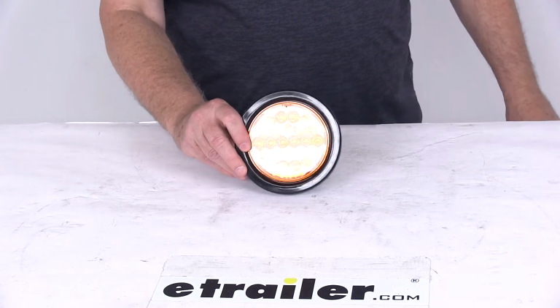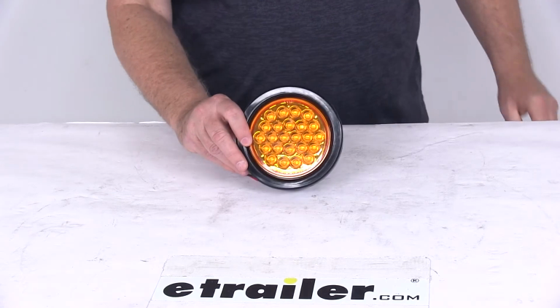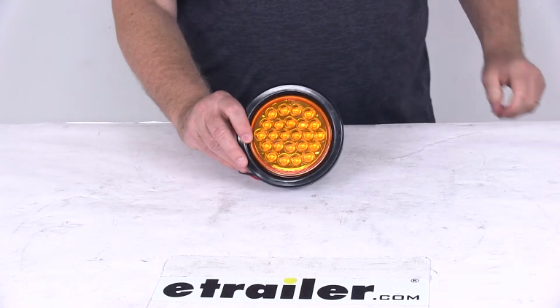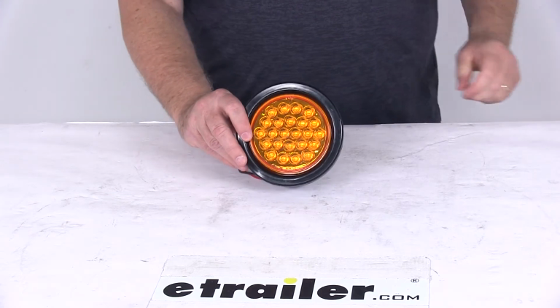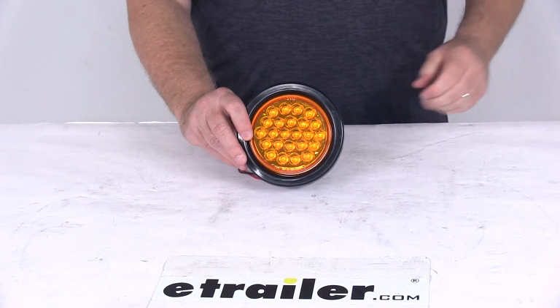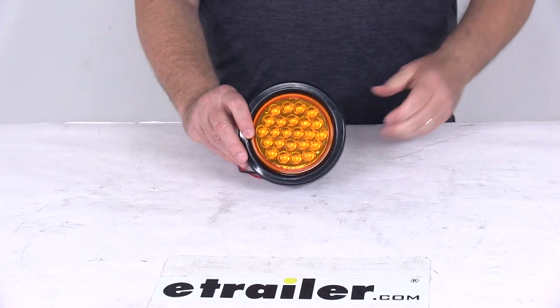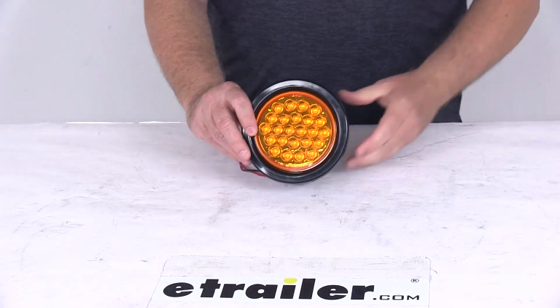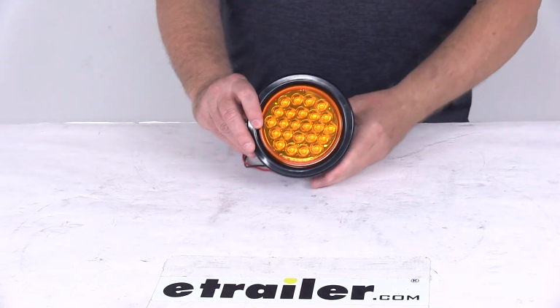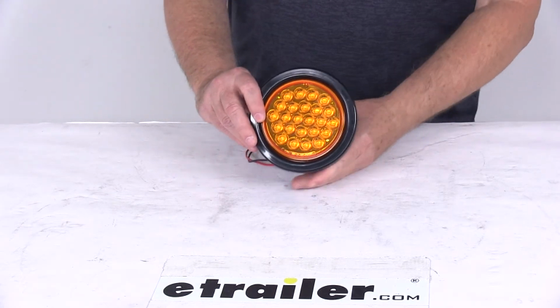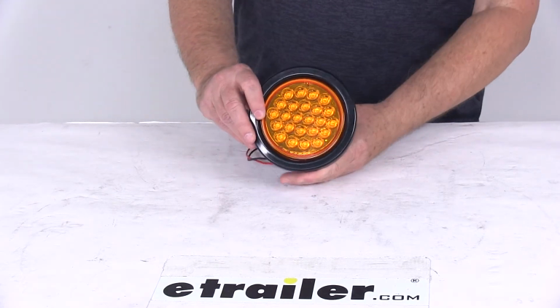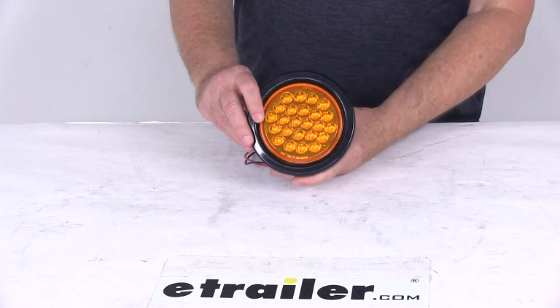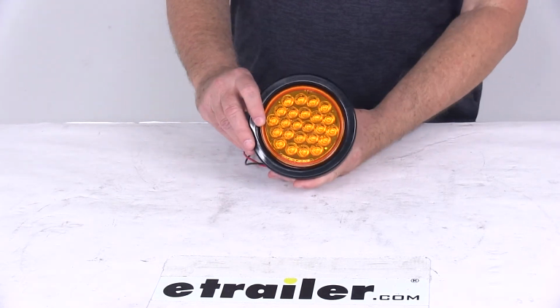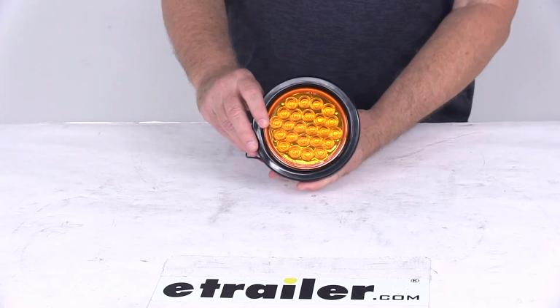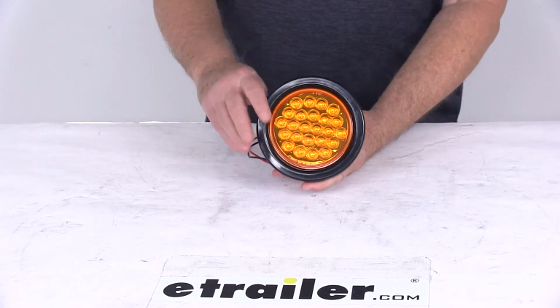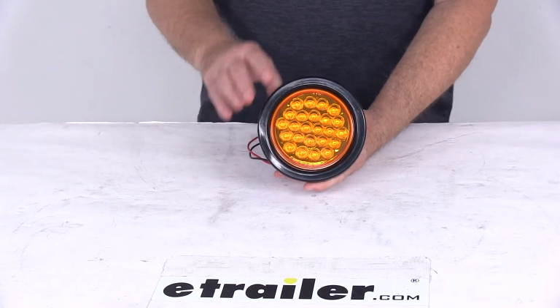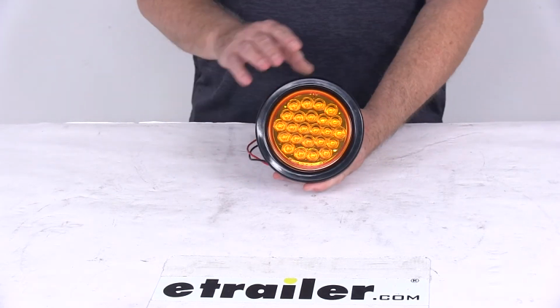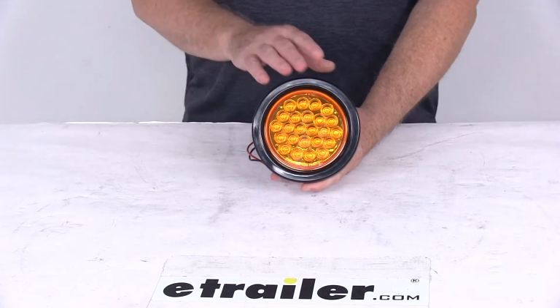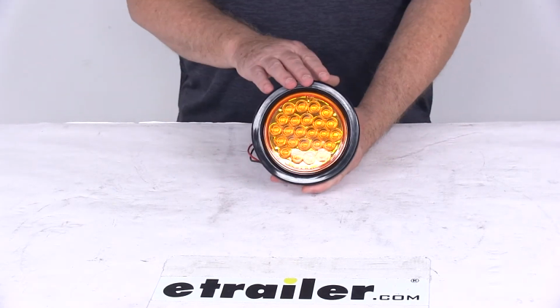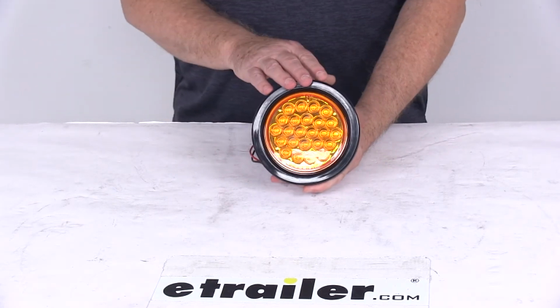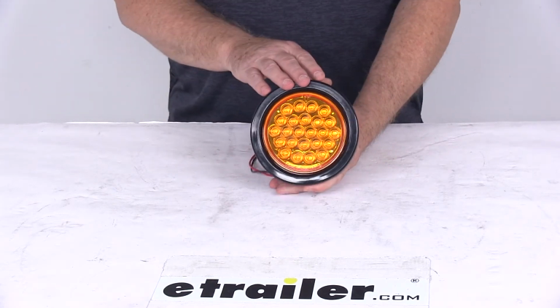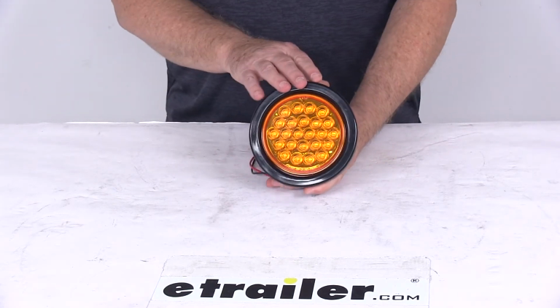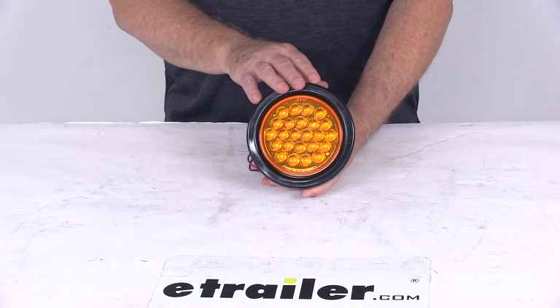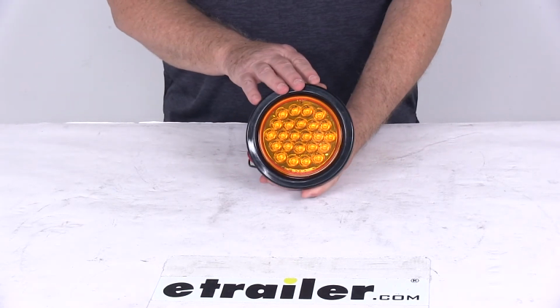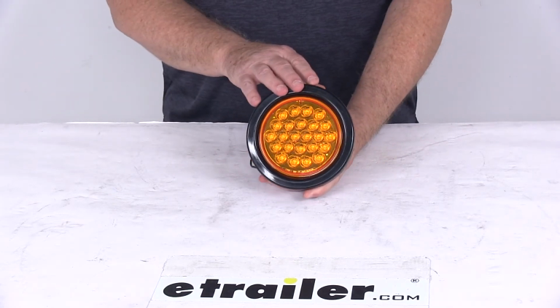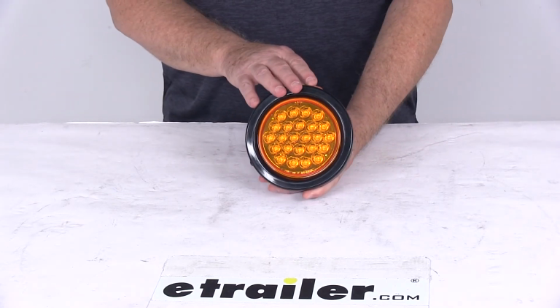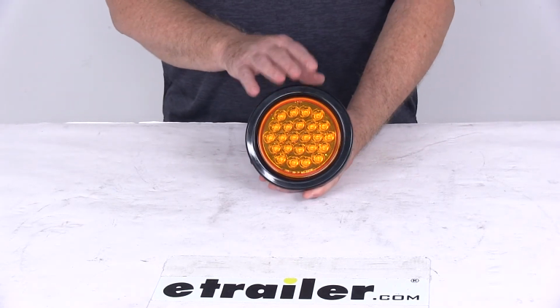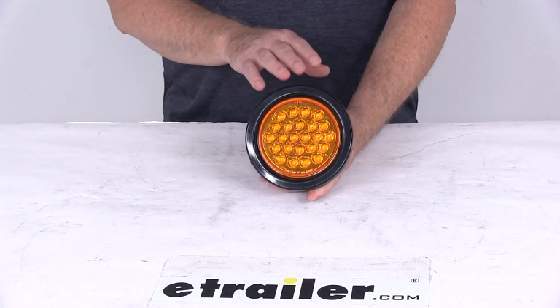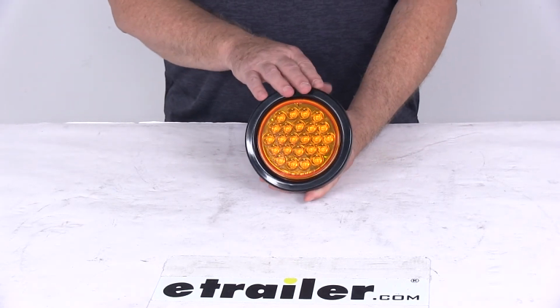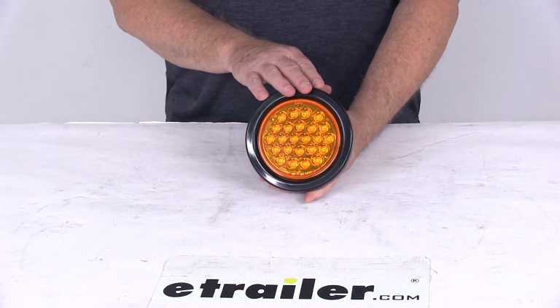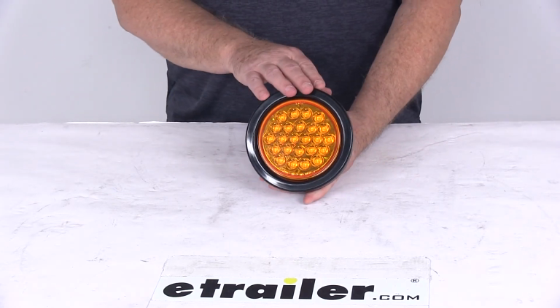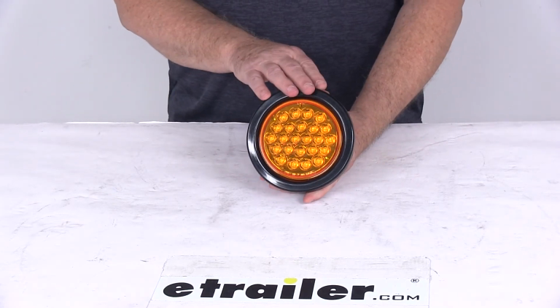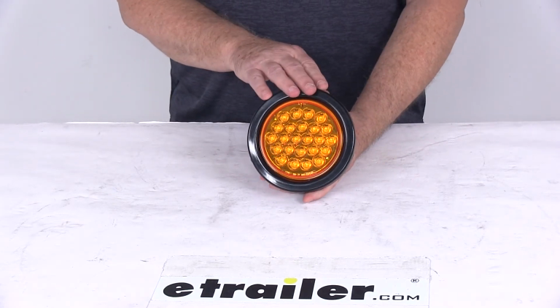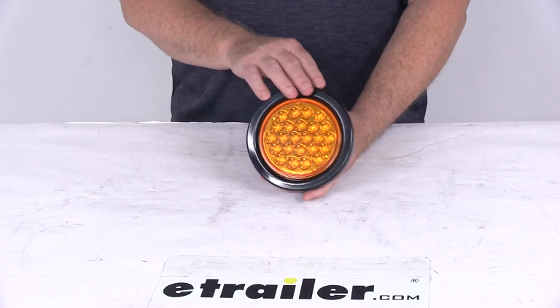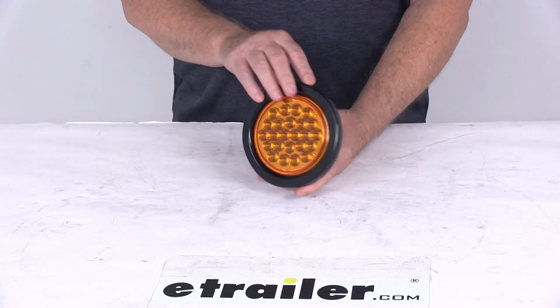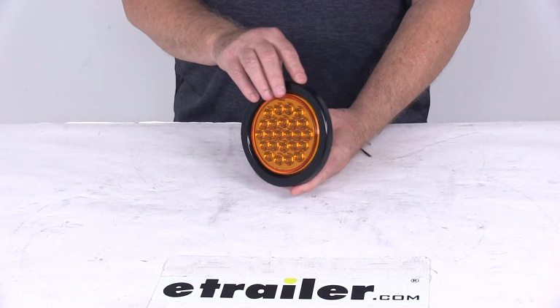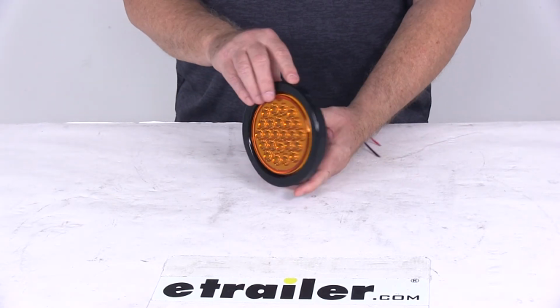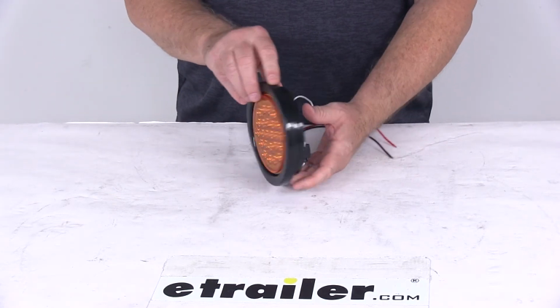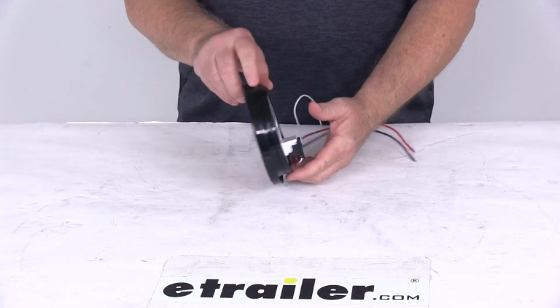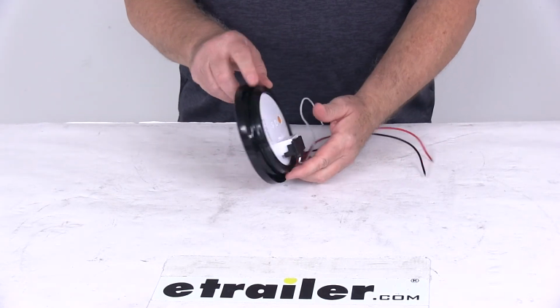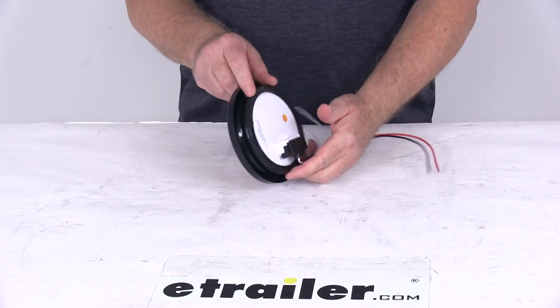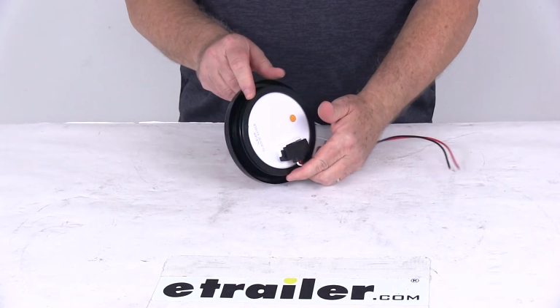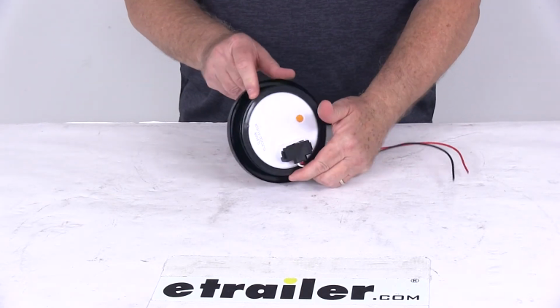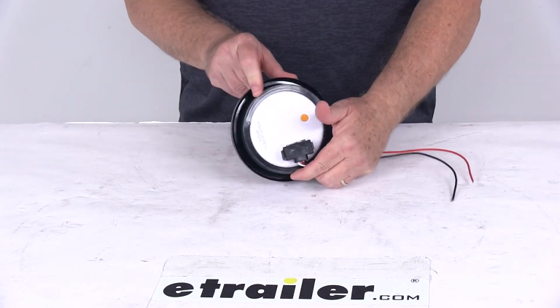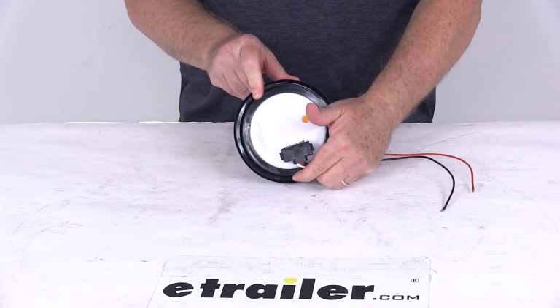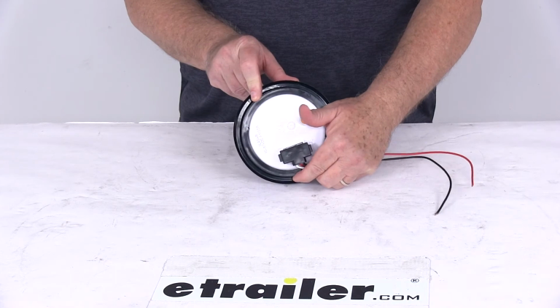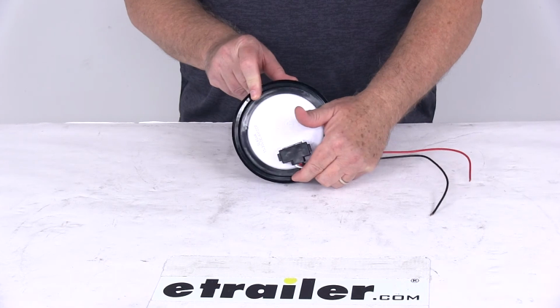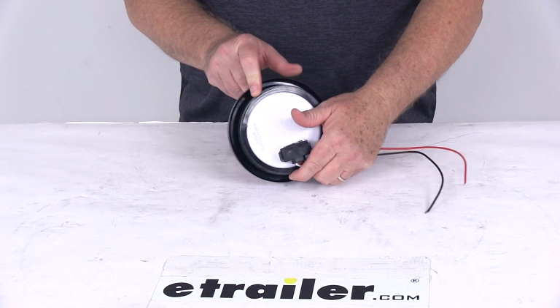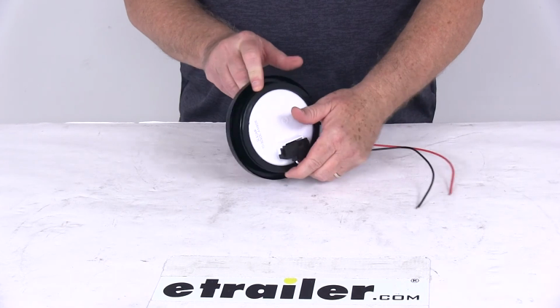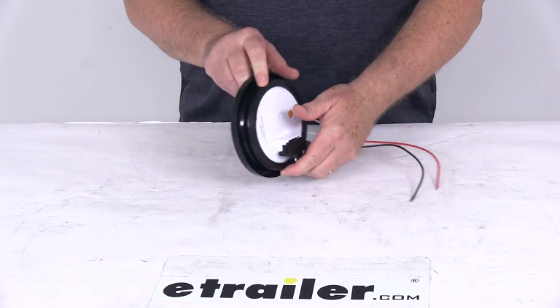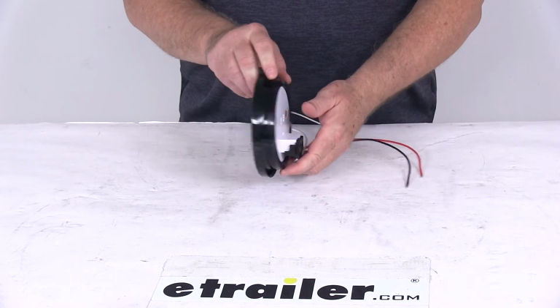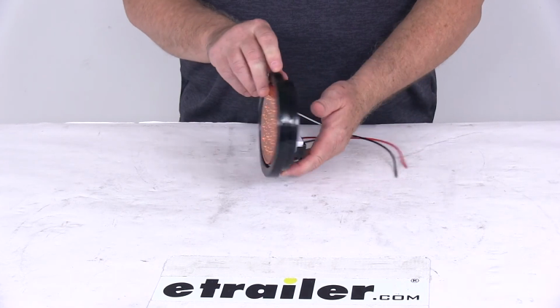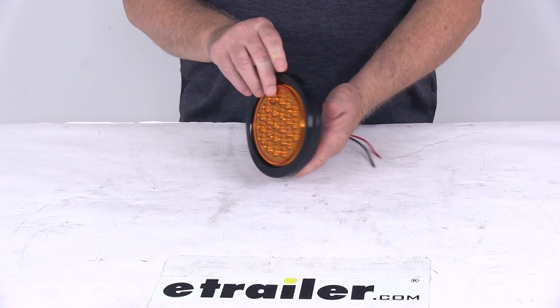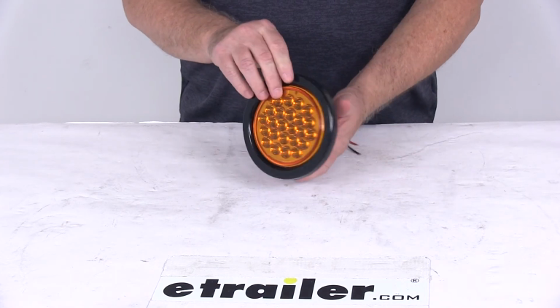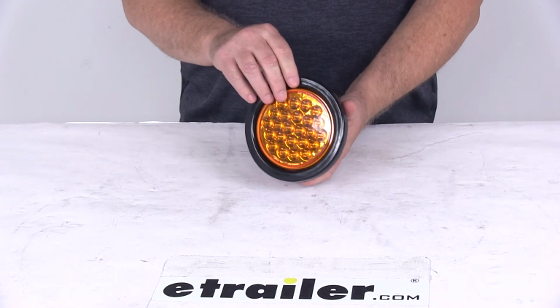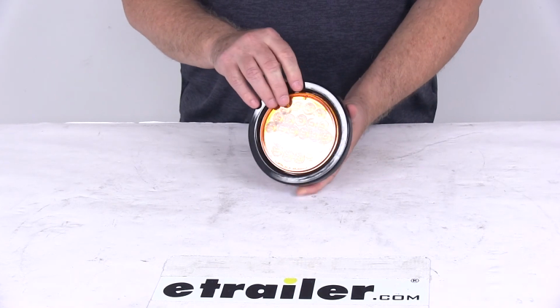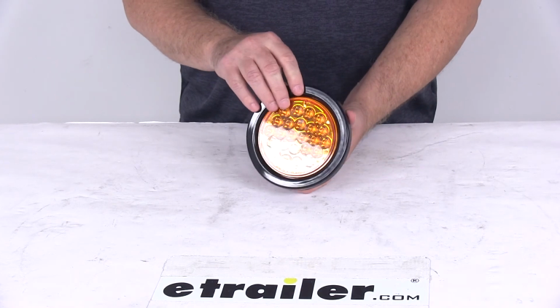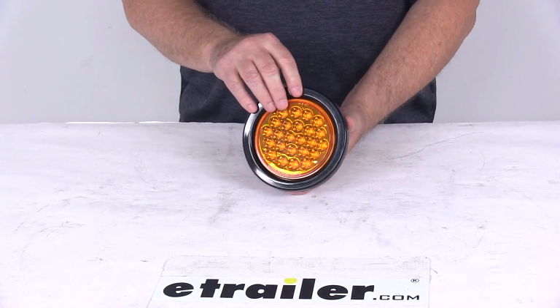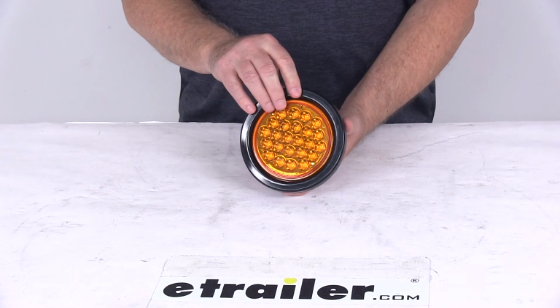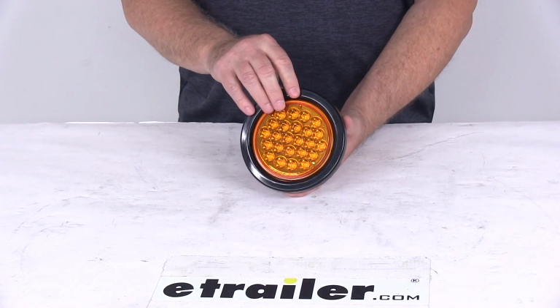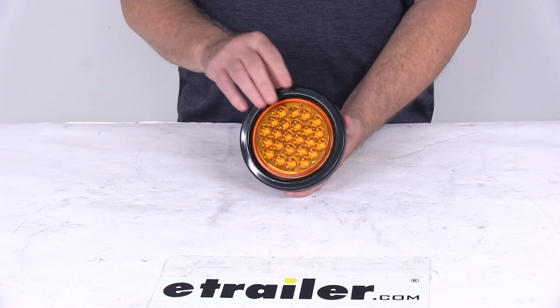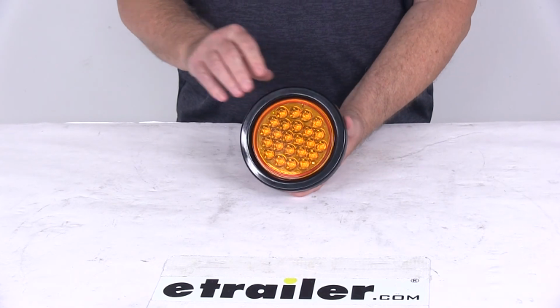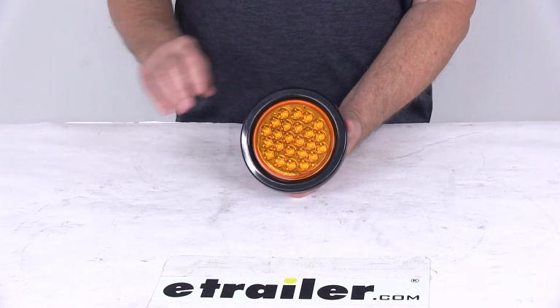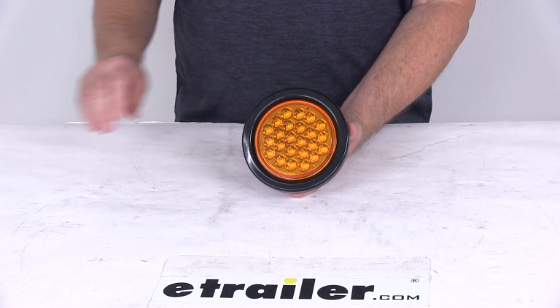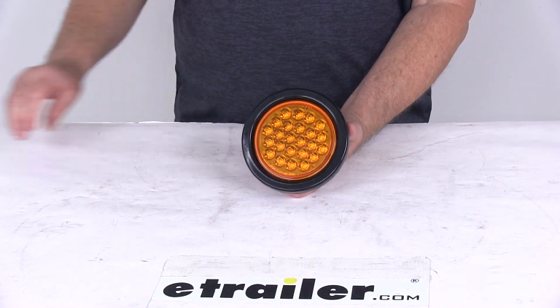That should do it for the review on the 4 inch round amber 24 LED recessed mount strobe warning light.